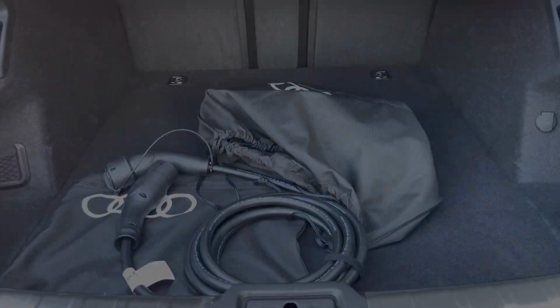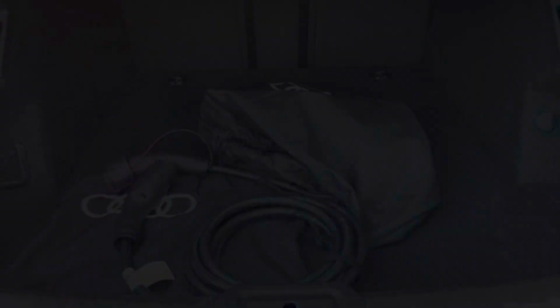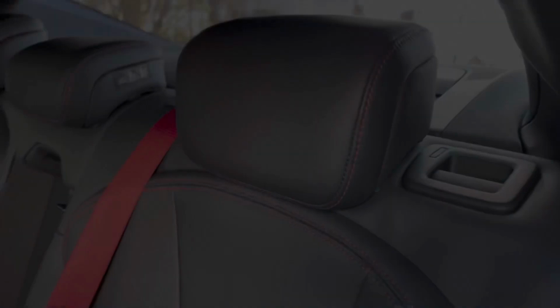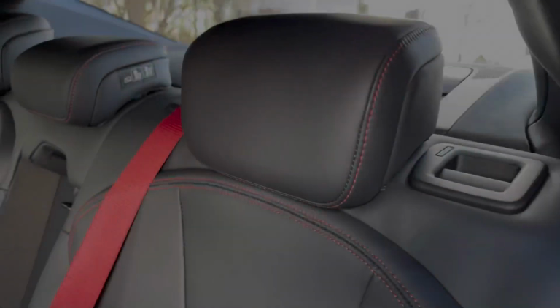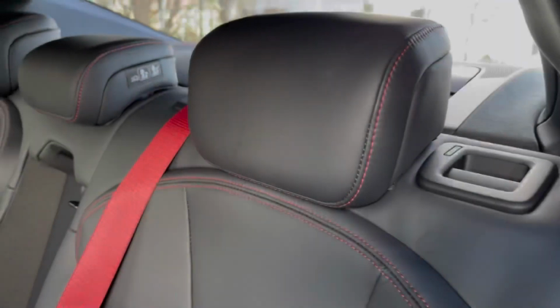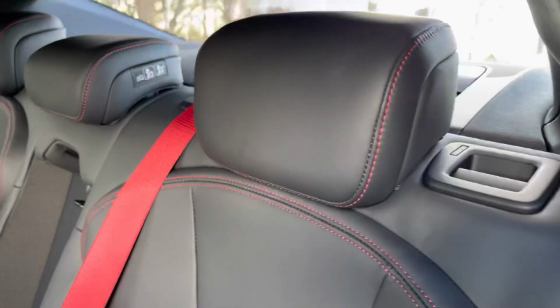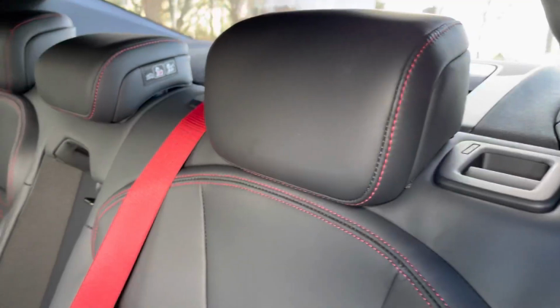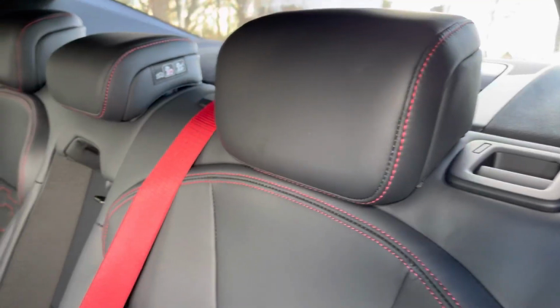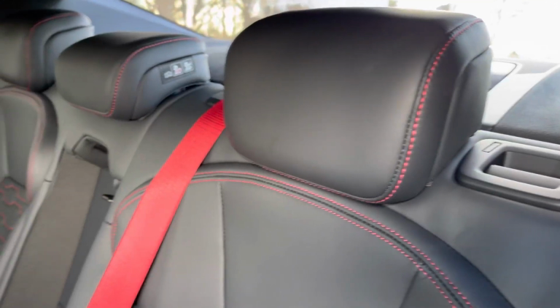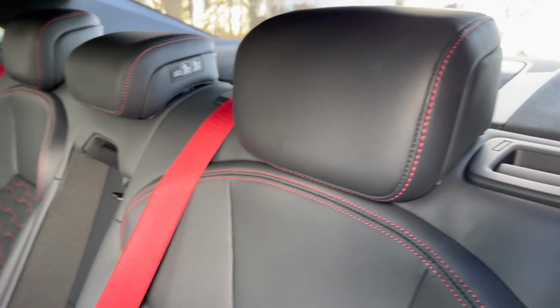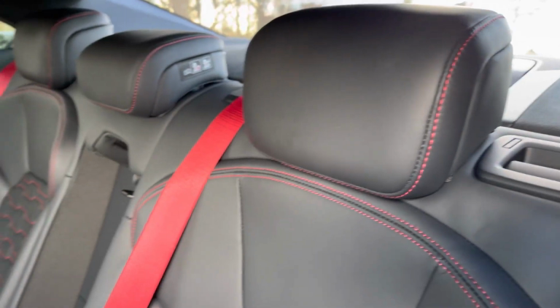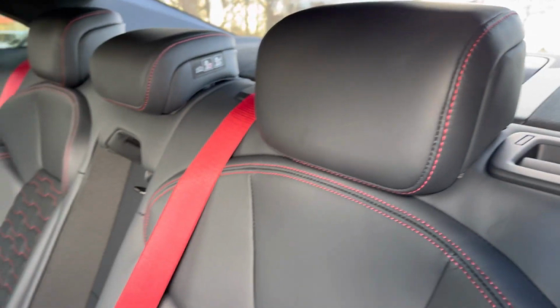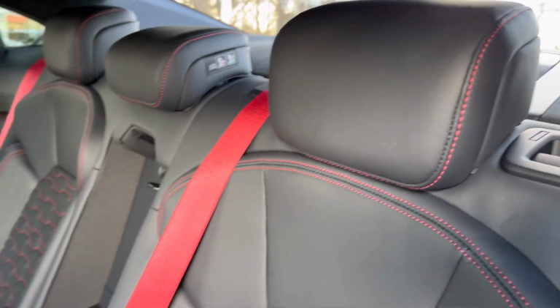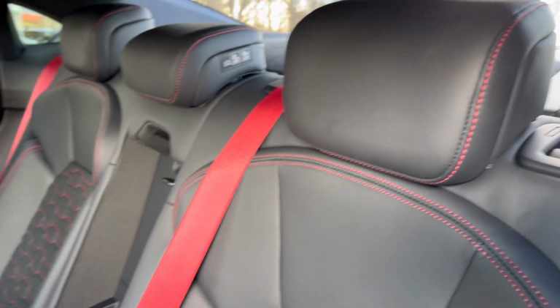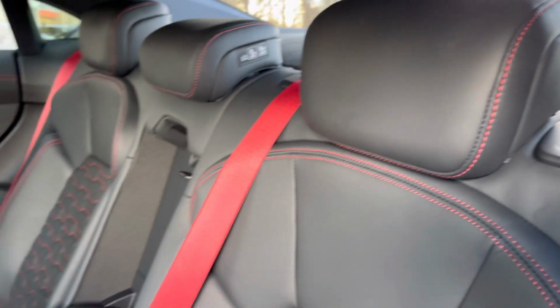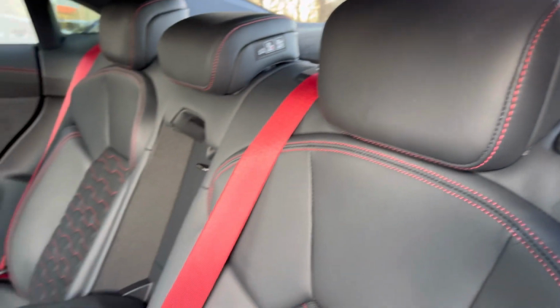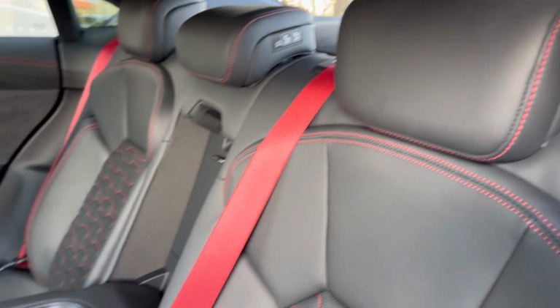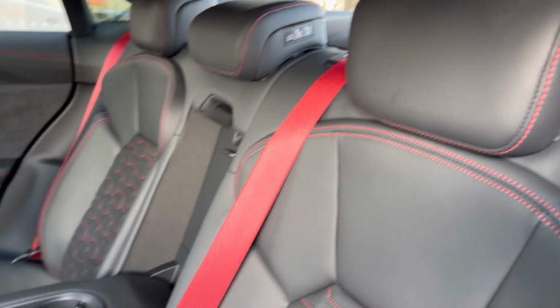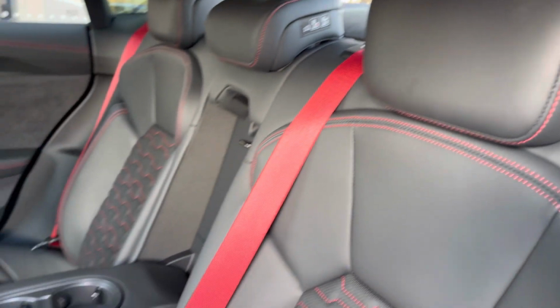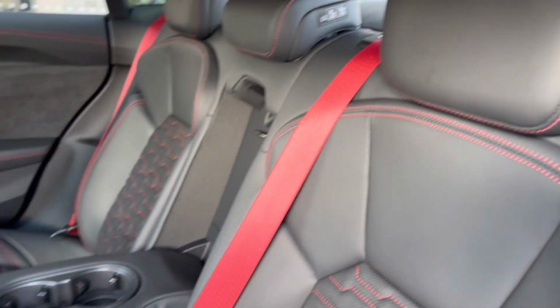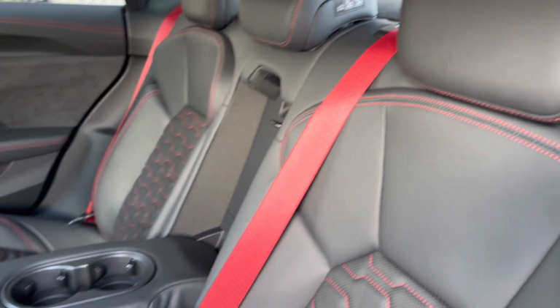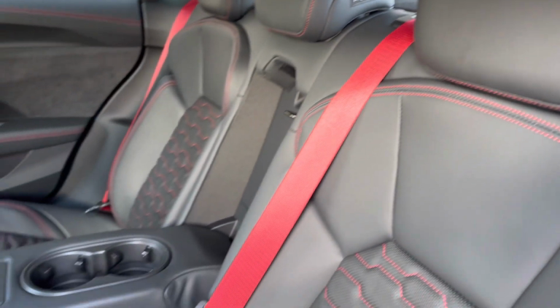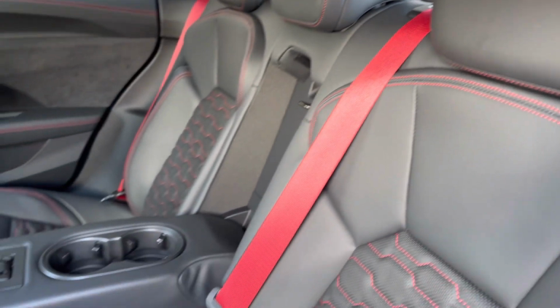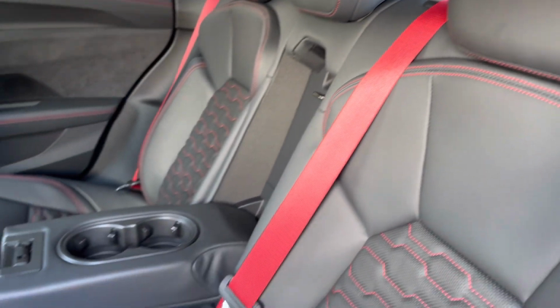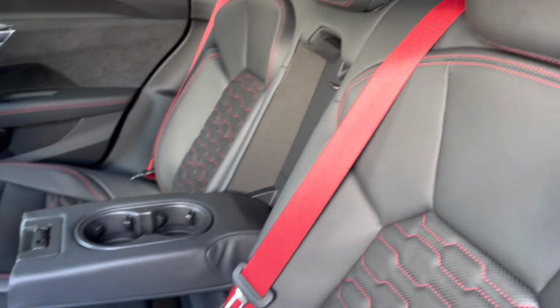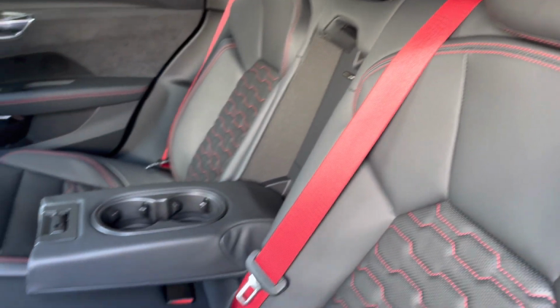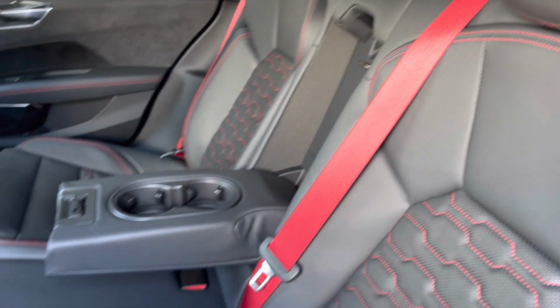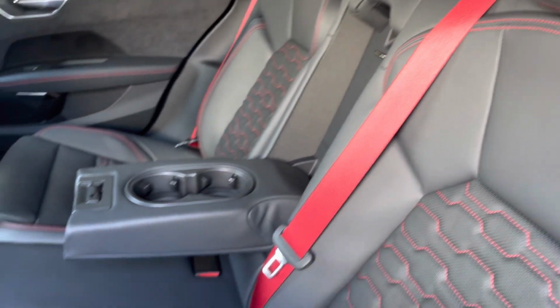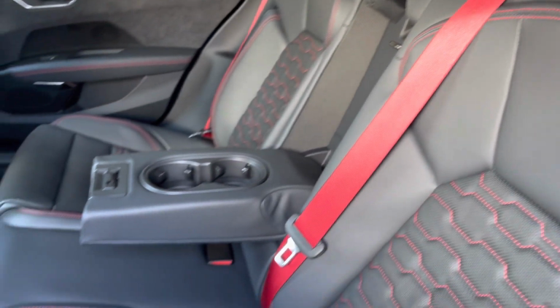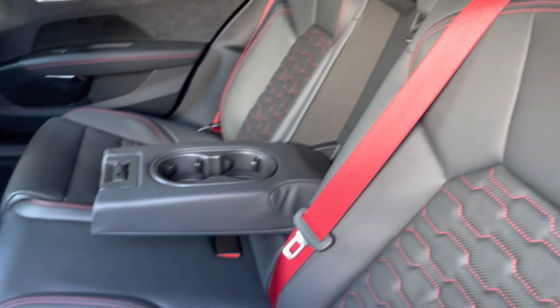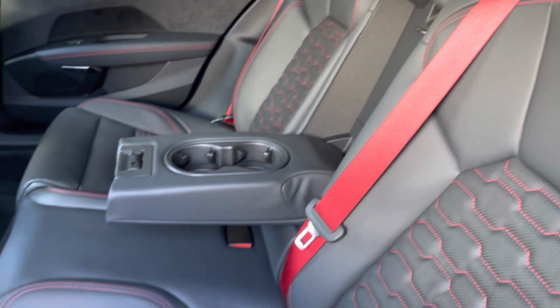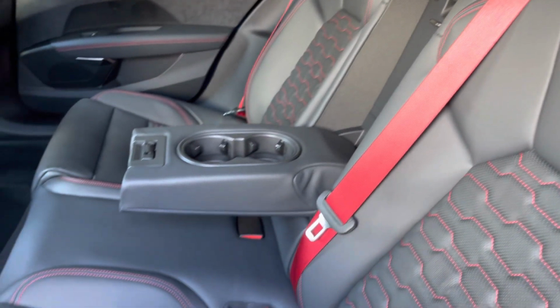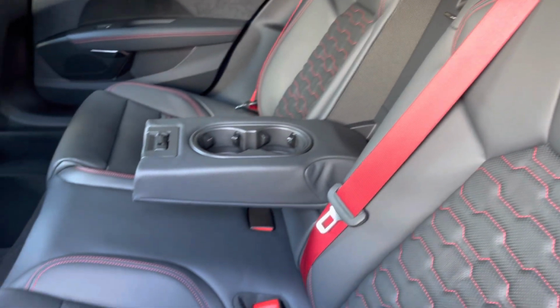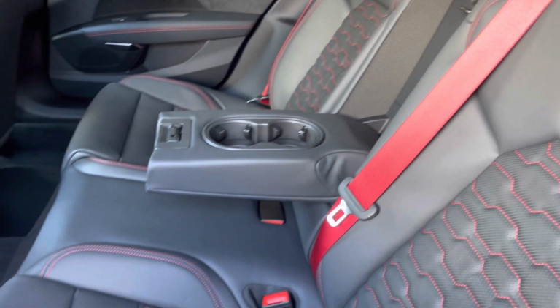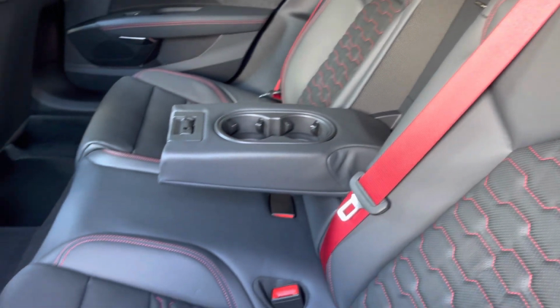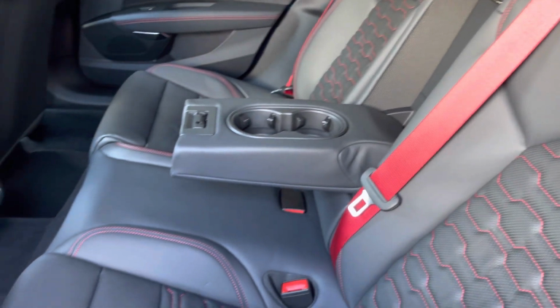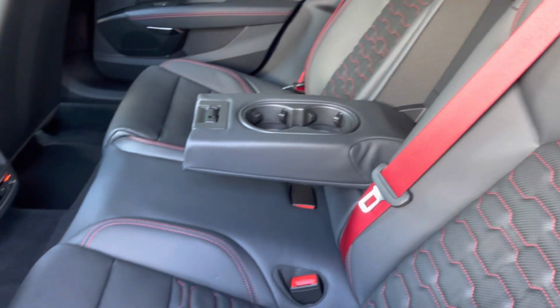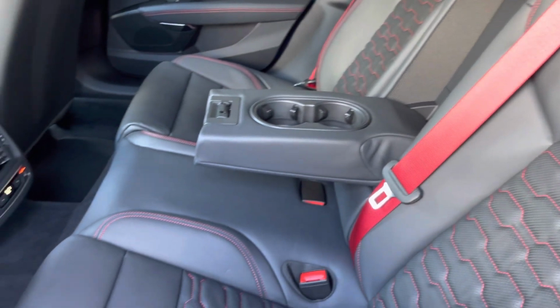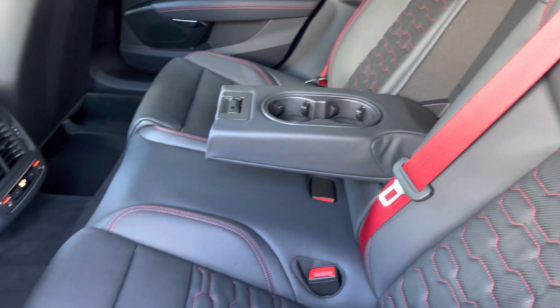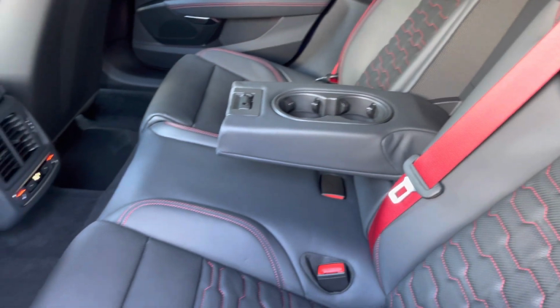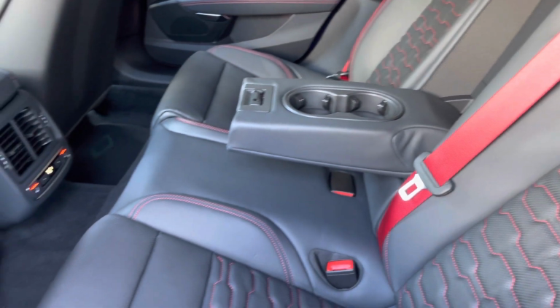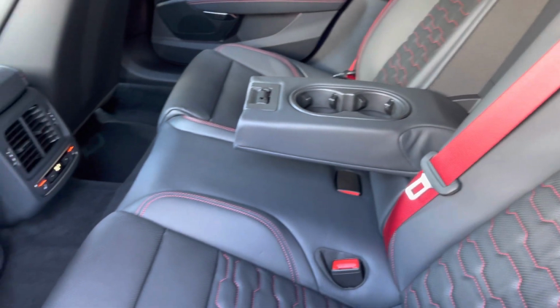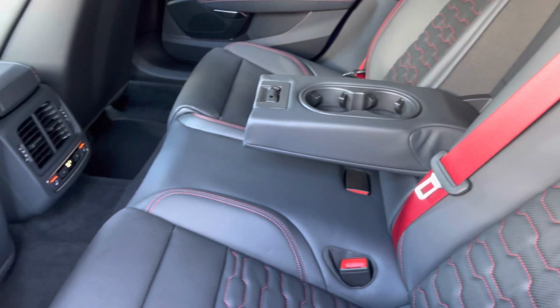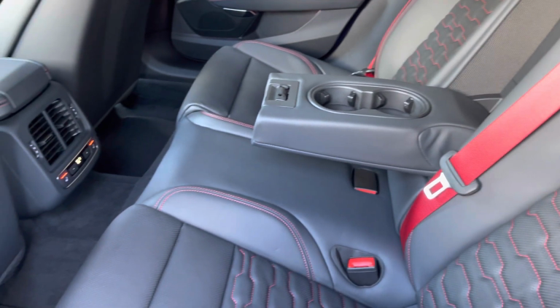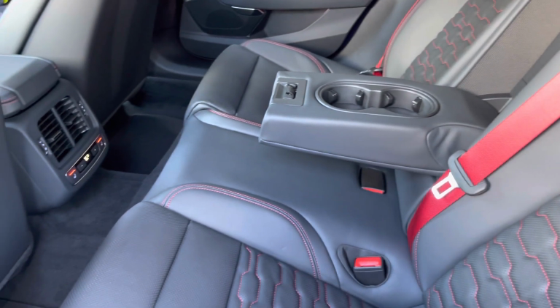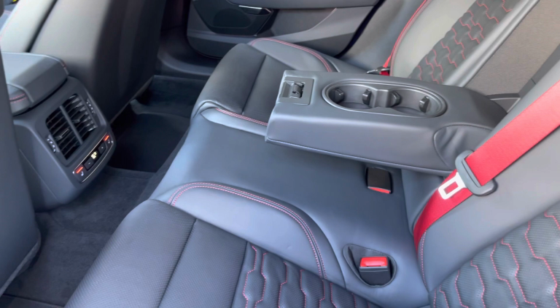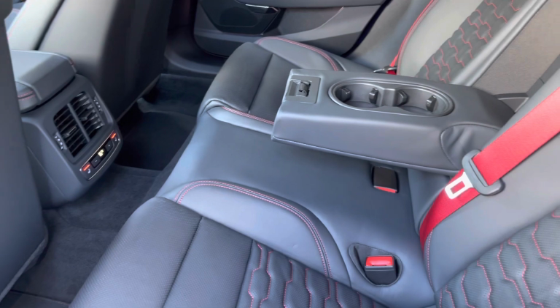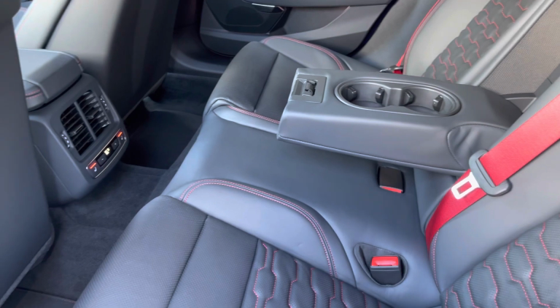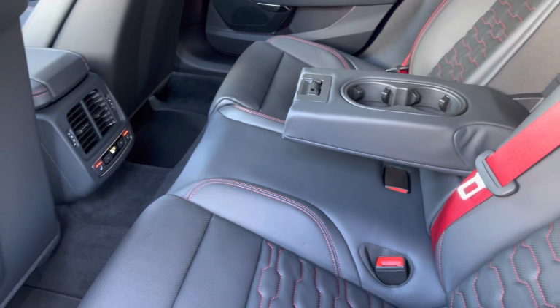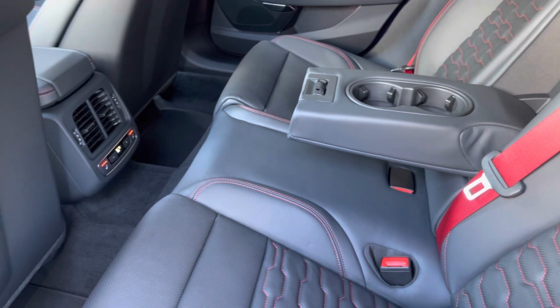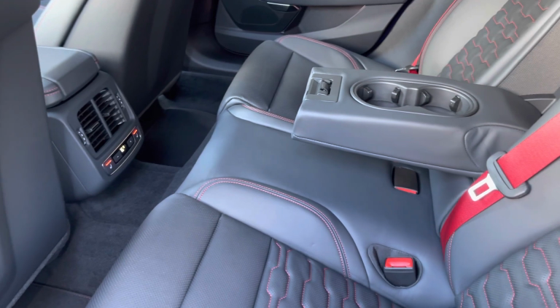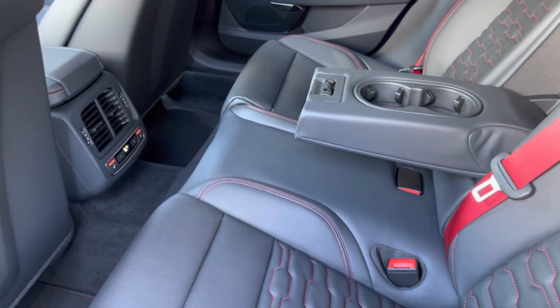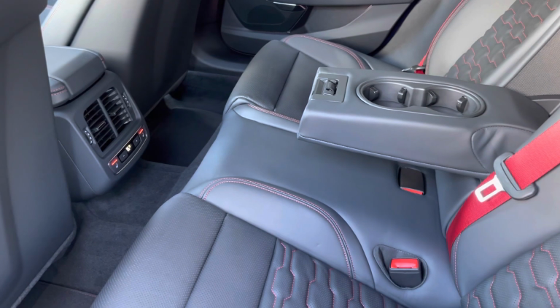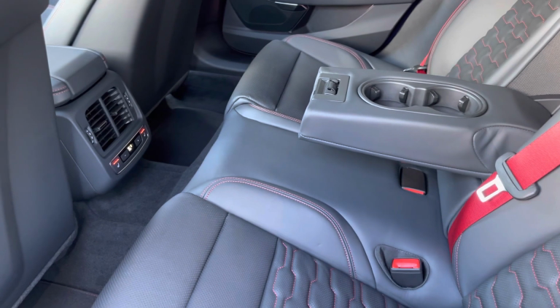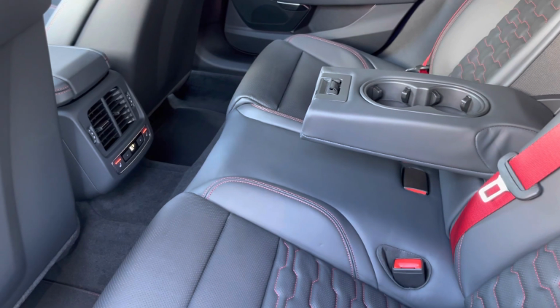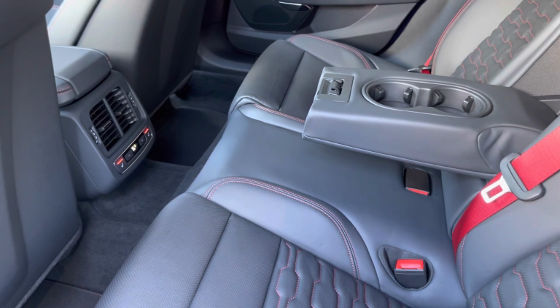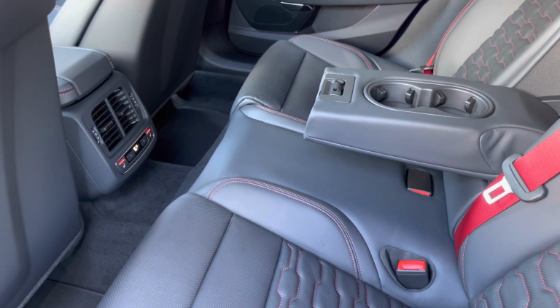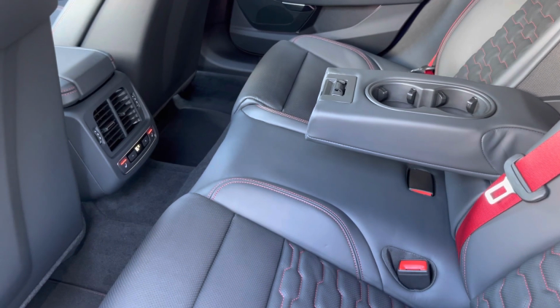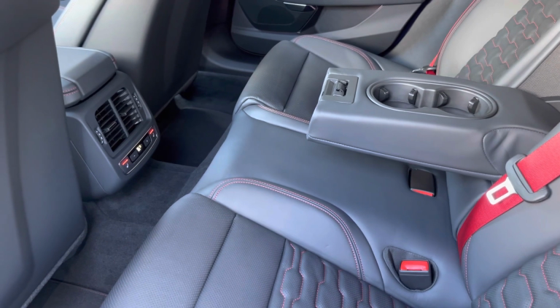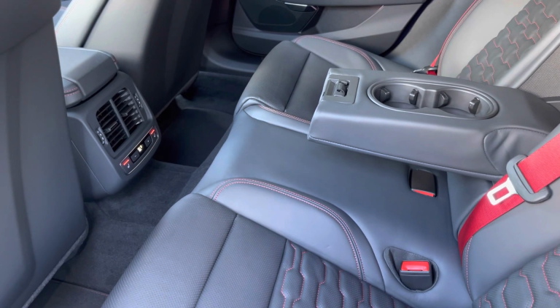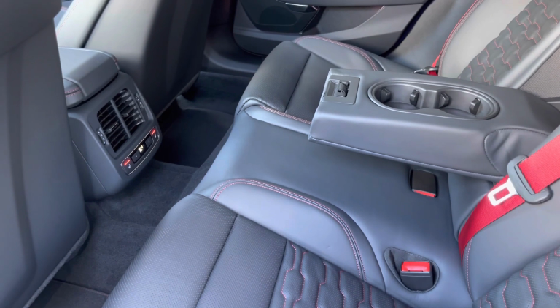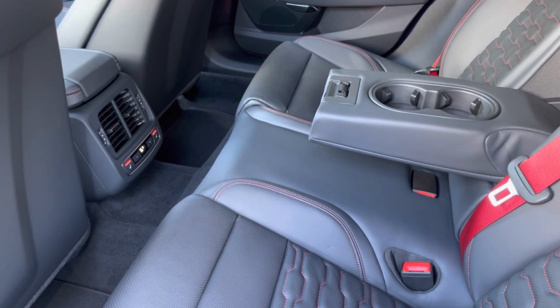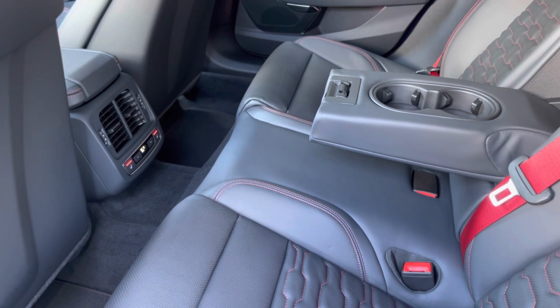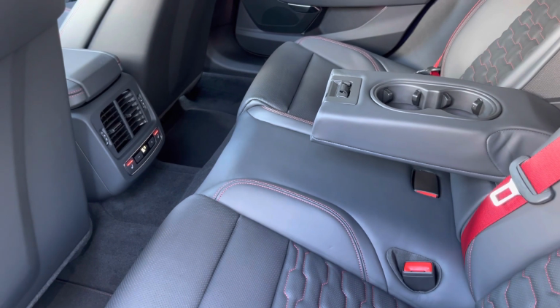Here we can see we can fit up to three passengers, with ISOFIX points on the outer seats. Climate control and rear heated seats are also included.